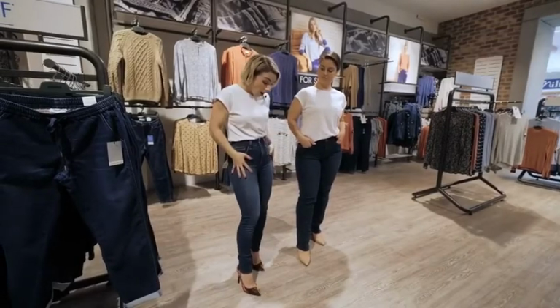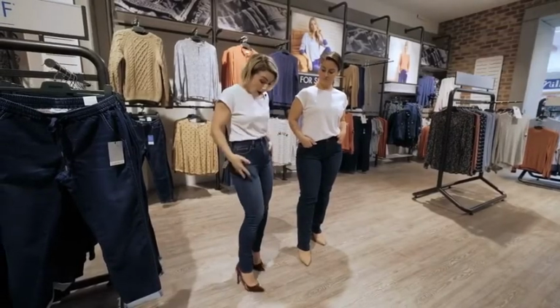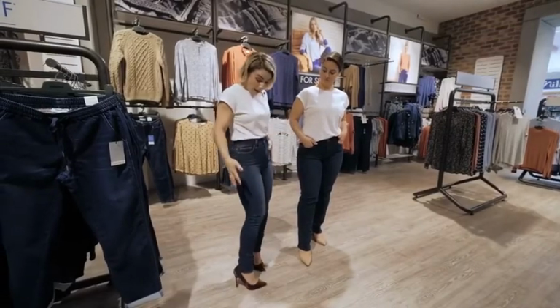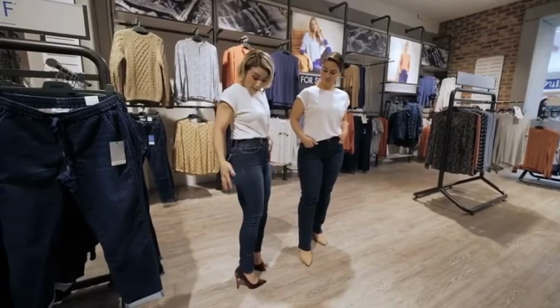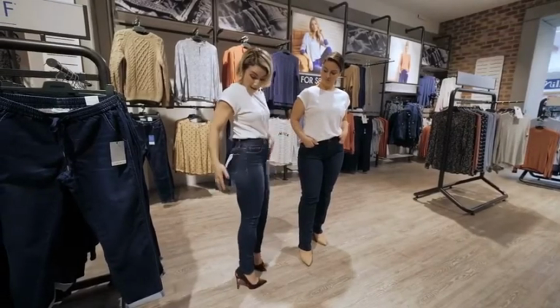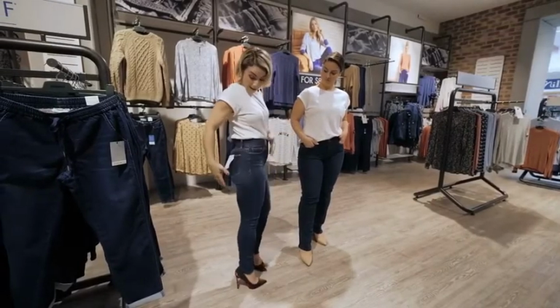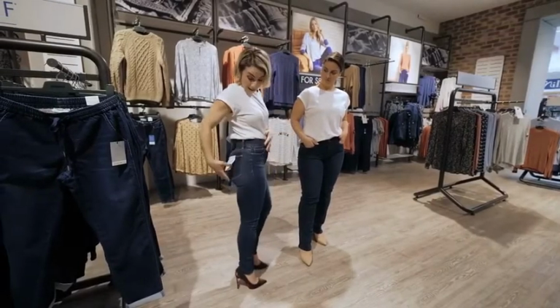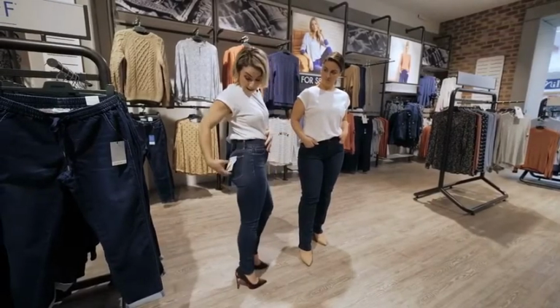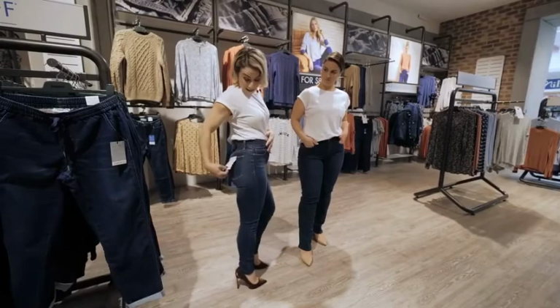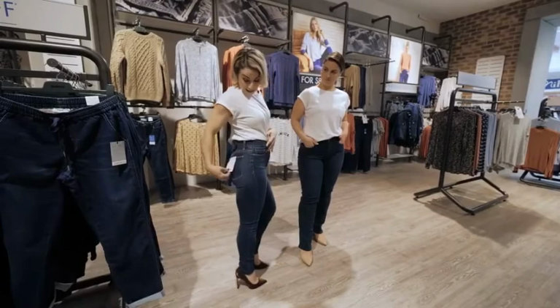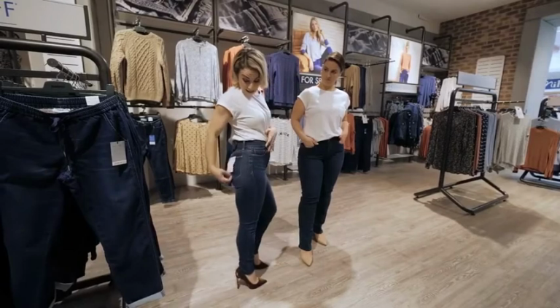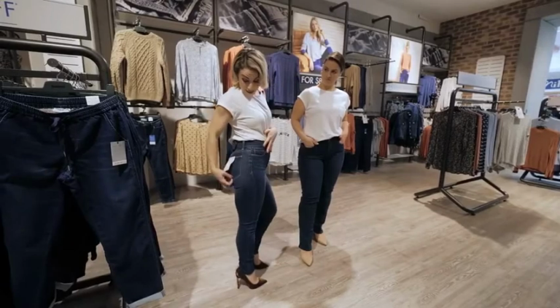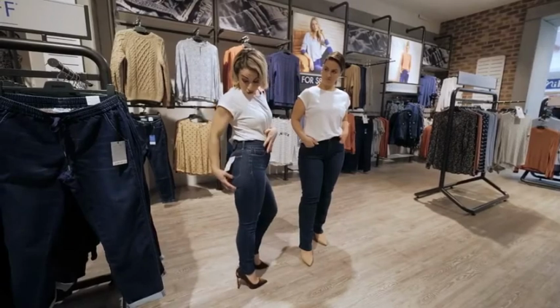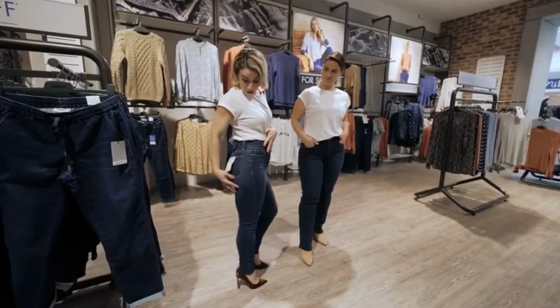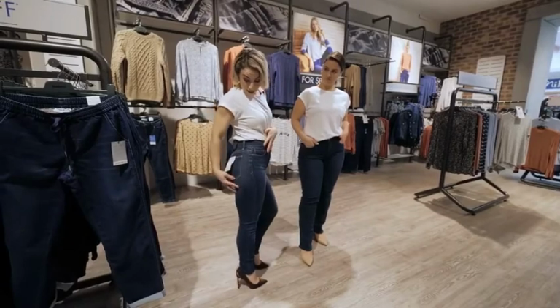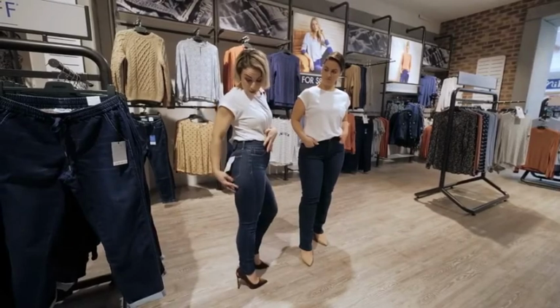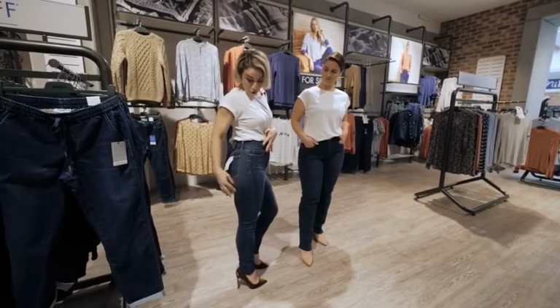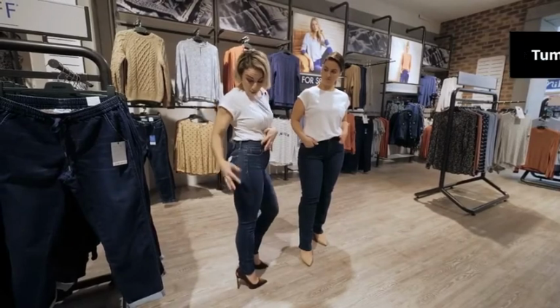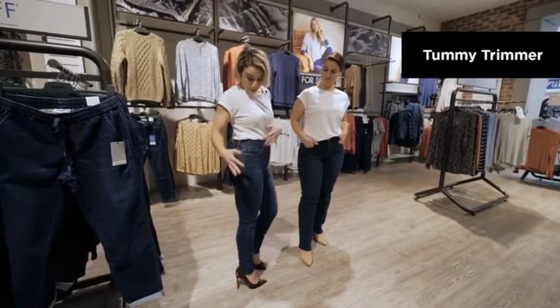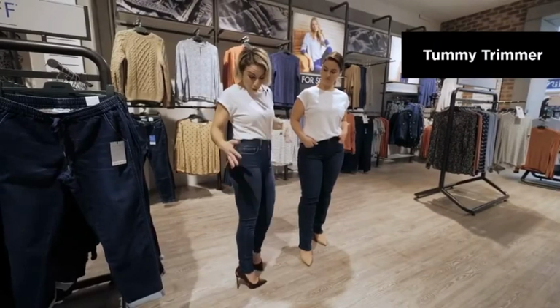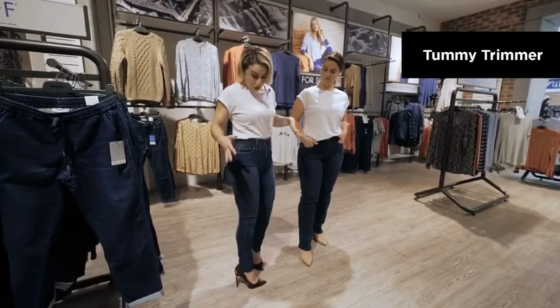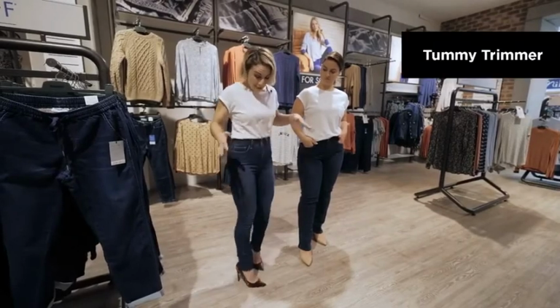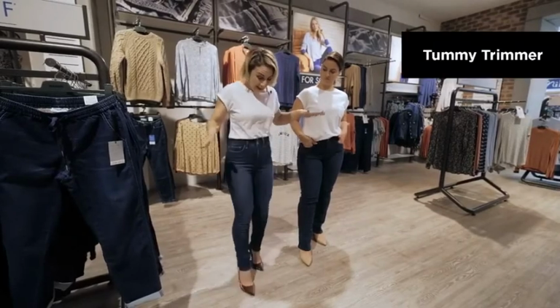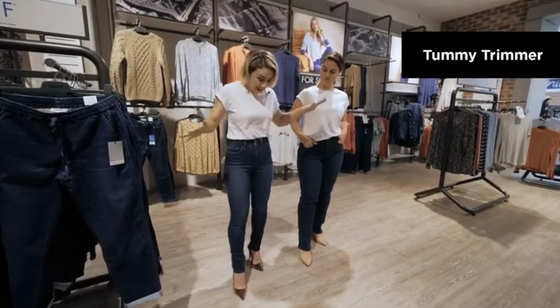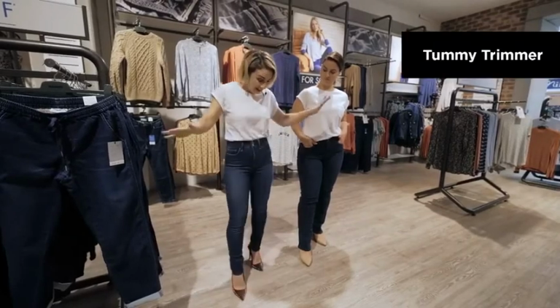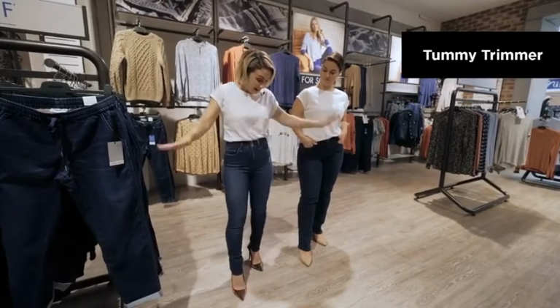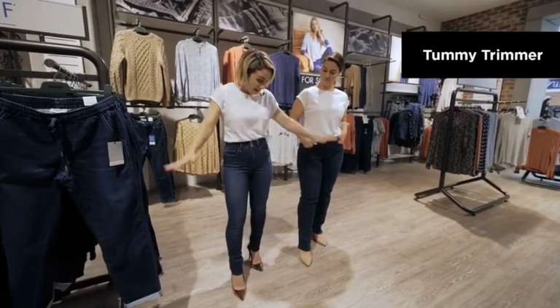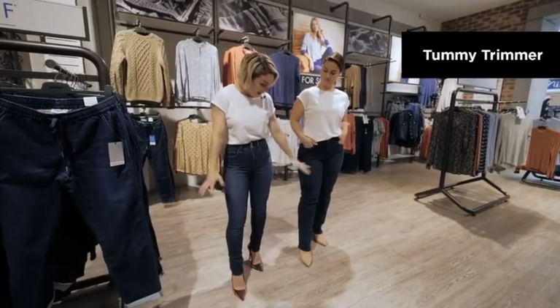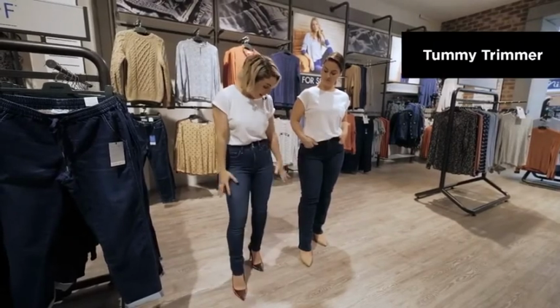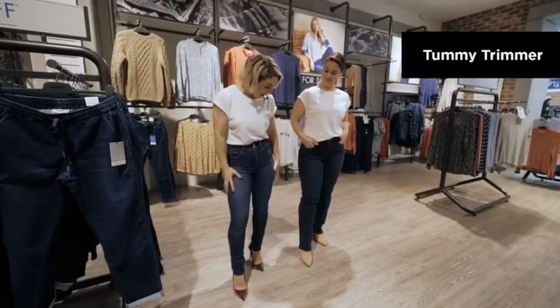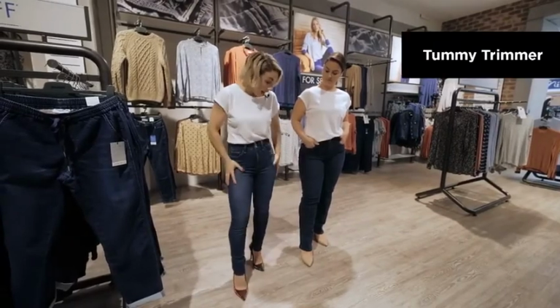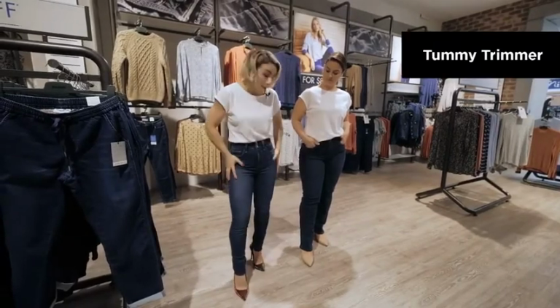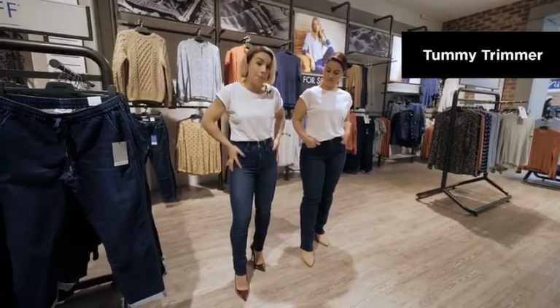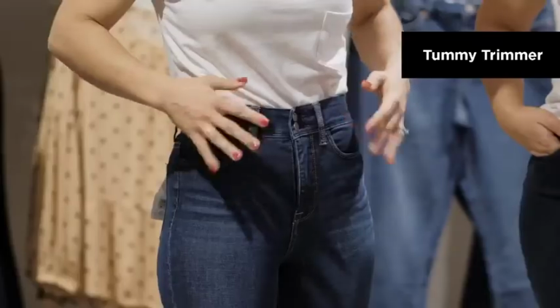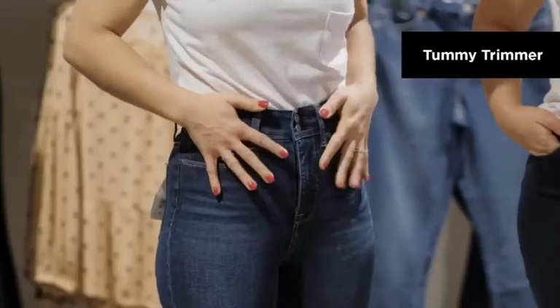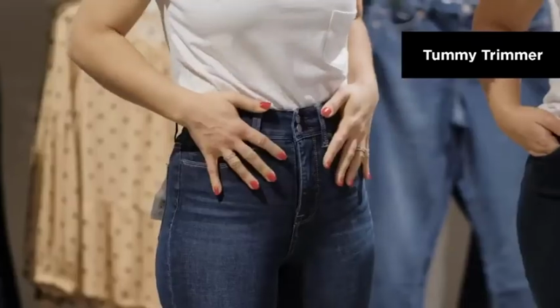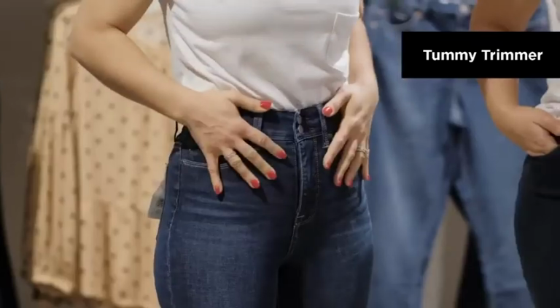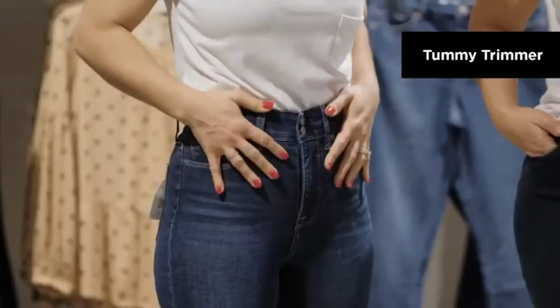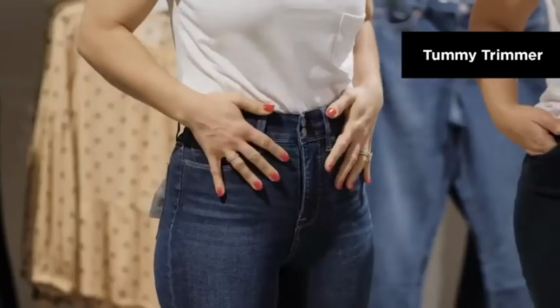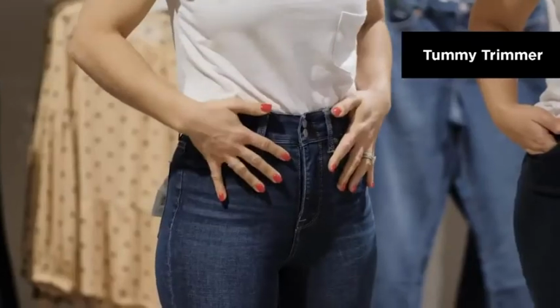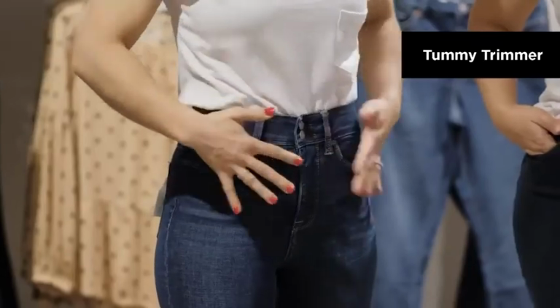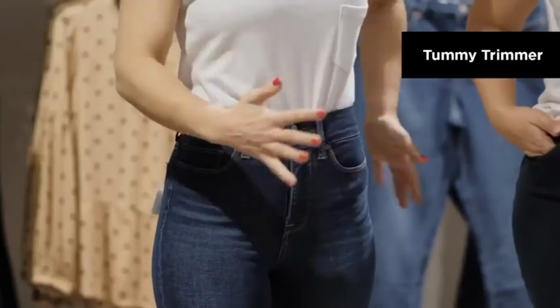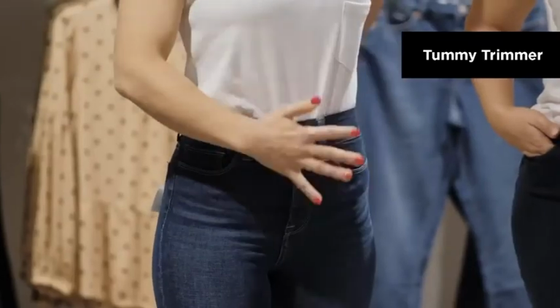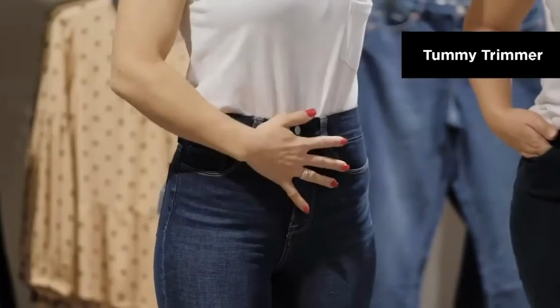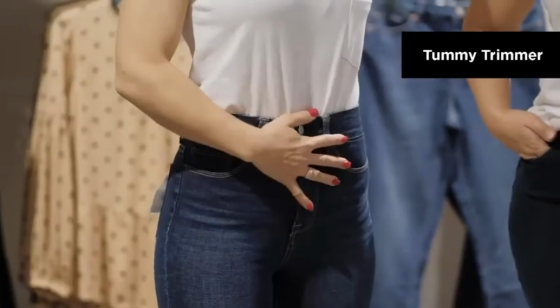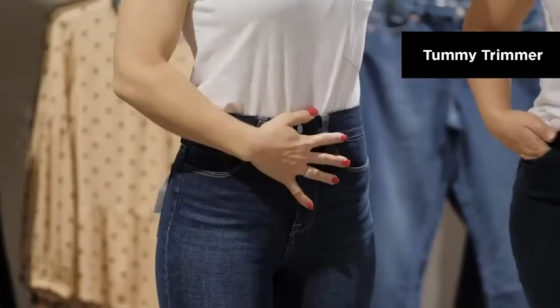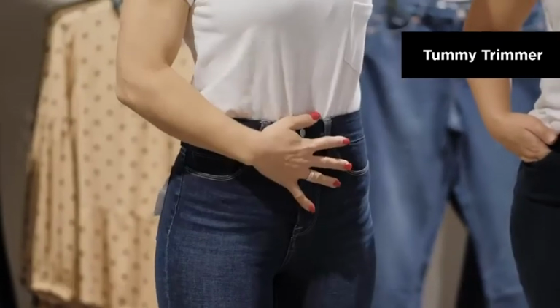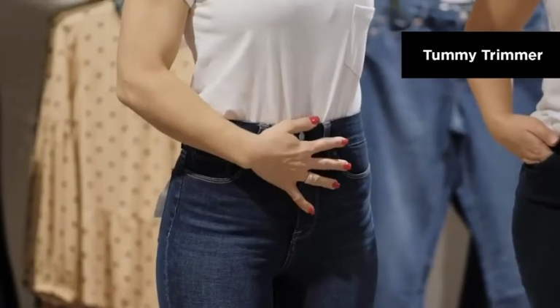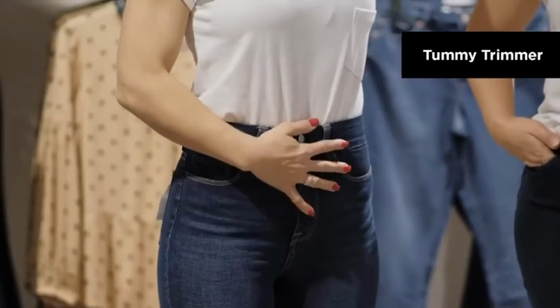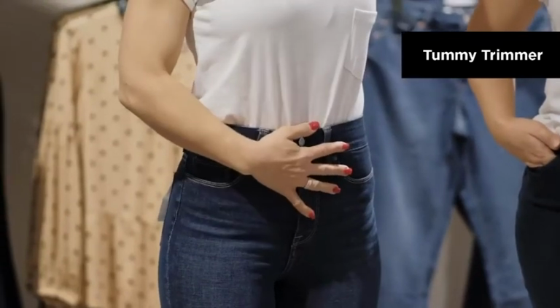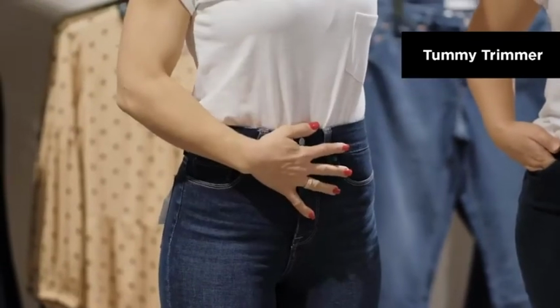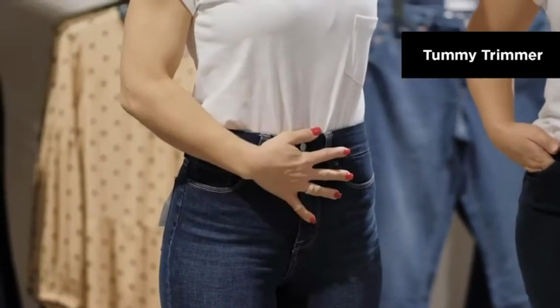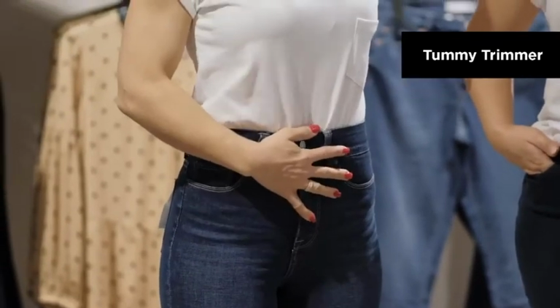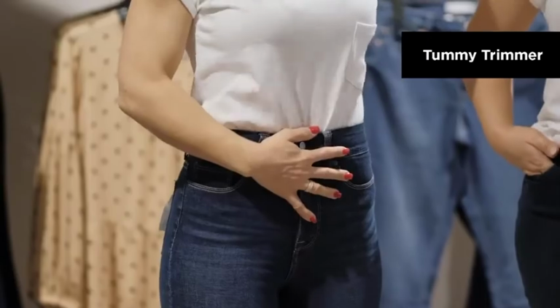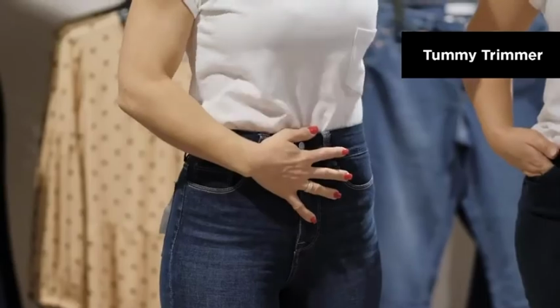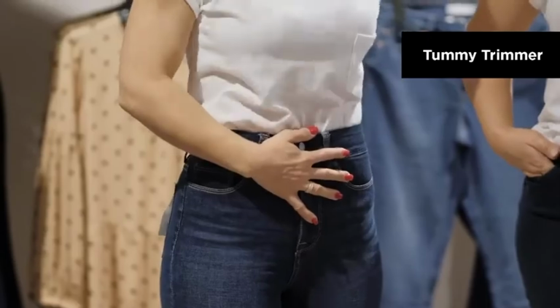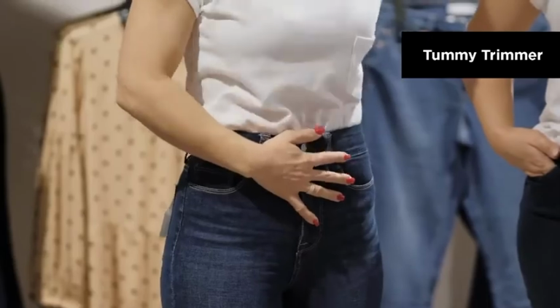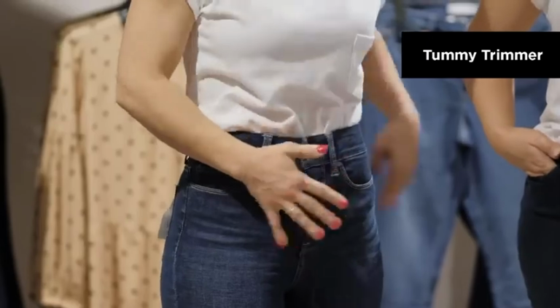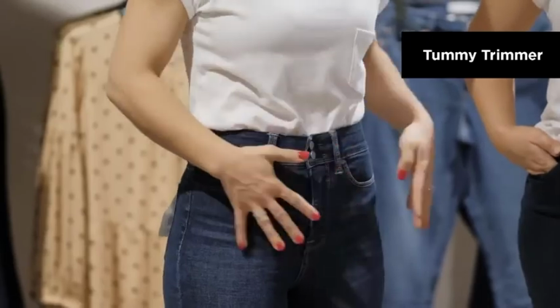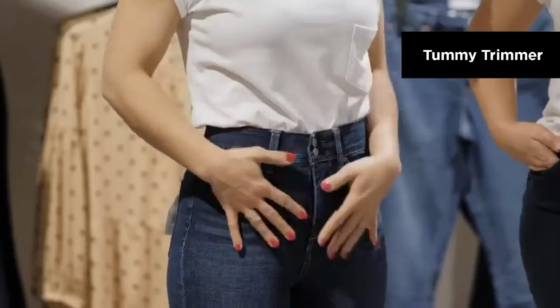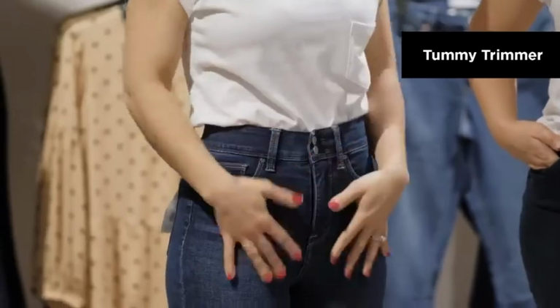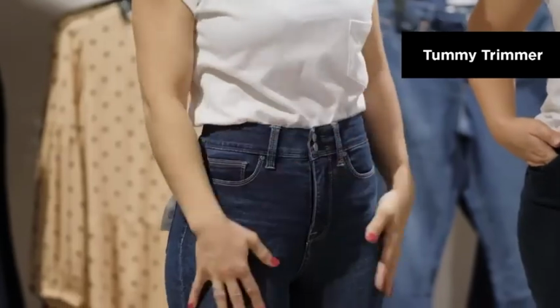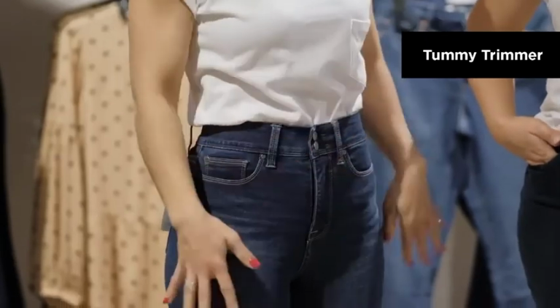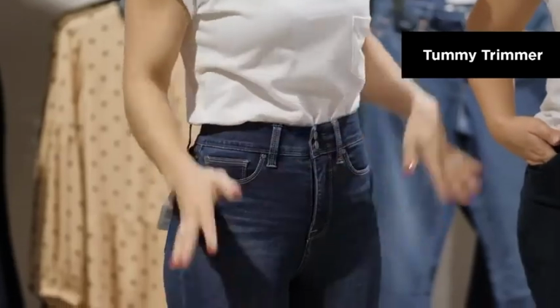I'm in the Tummy Trimmer, which means that they come up a little bit higher and suck you in in all the right places.